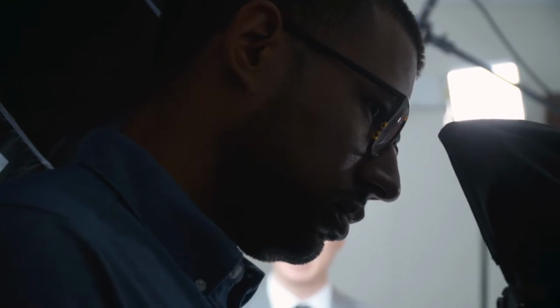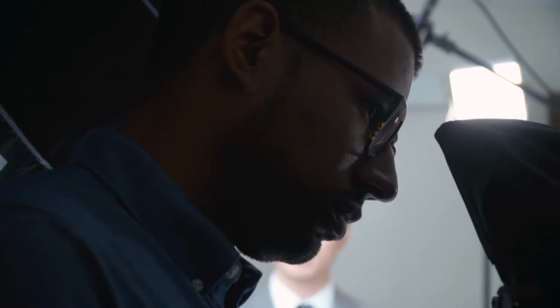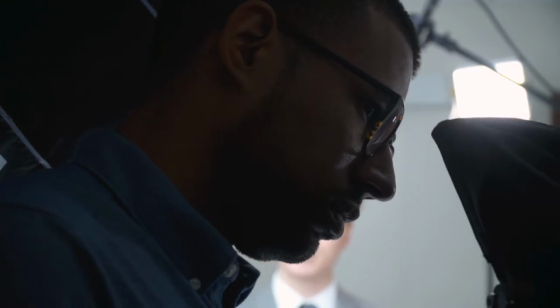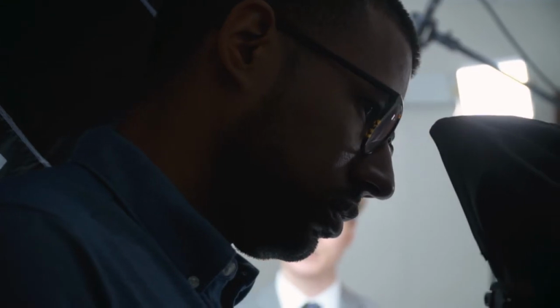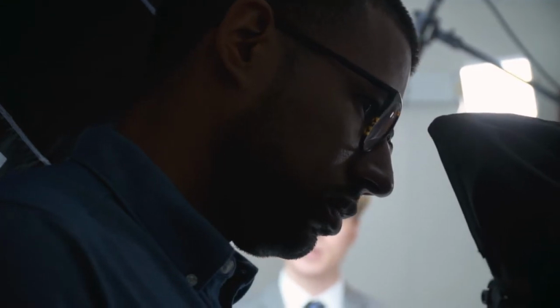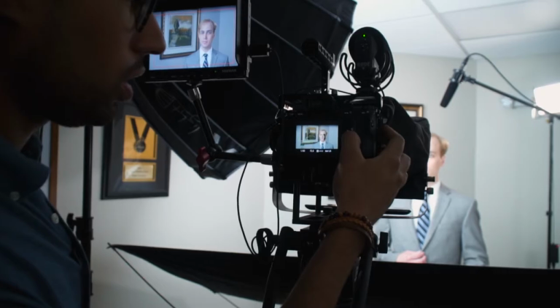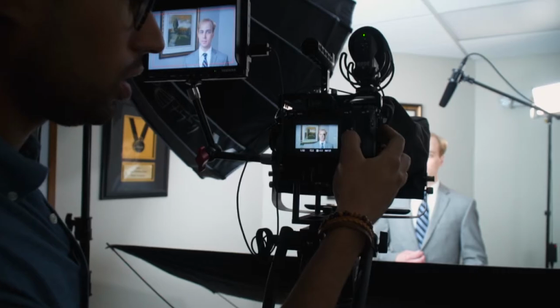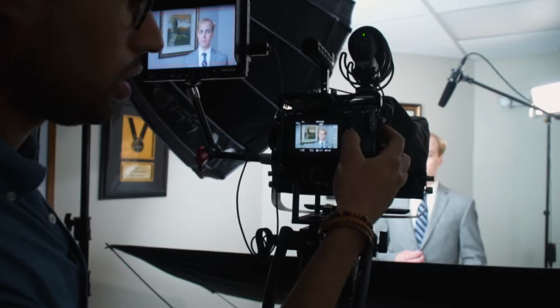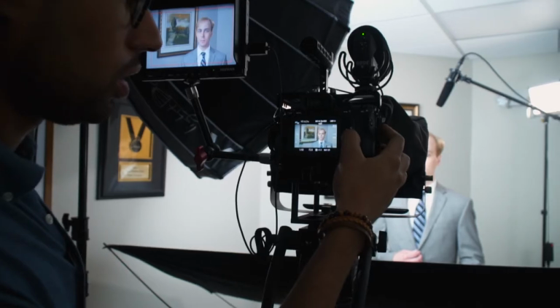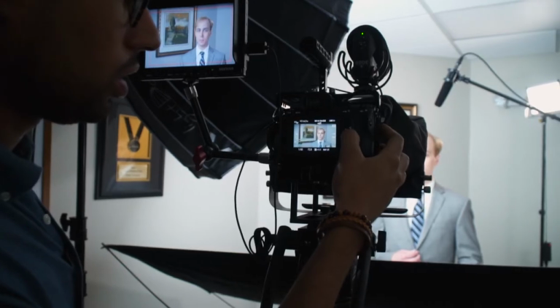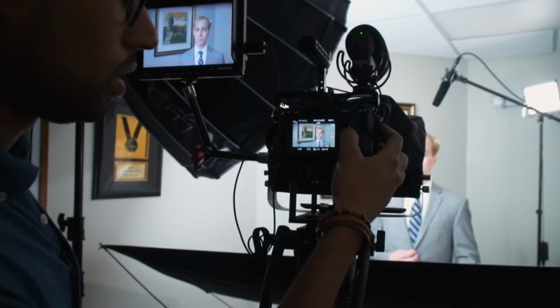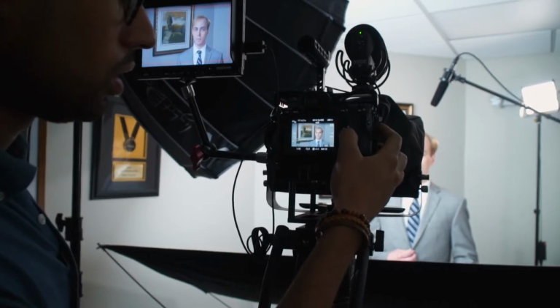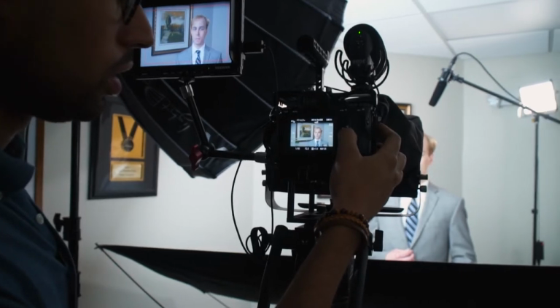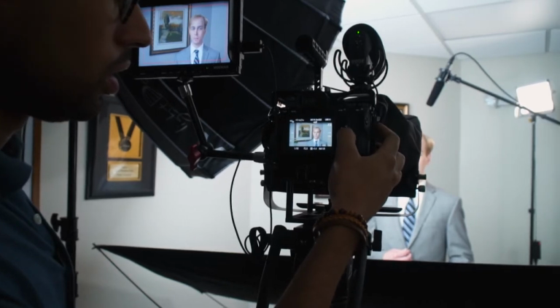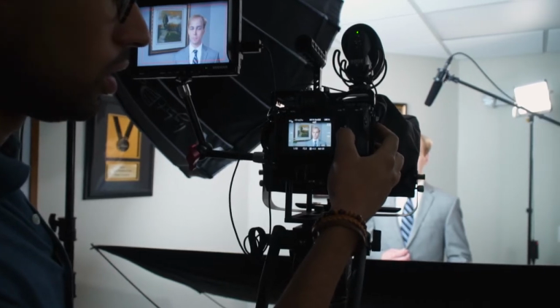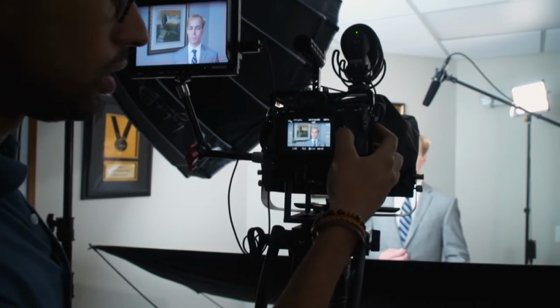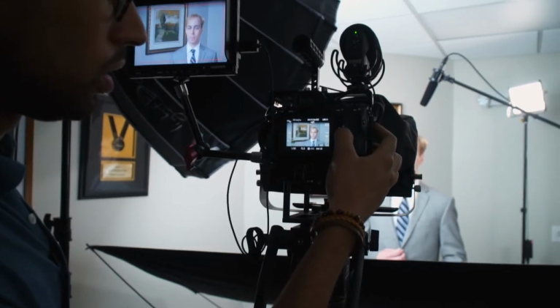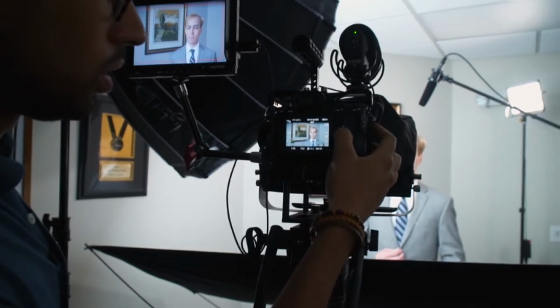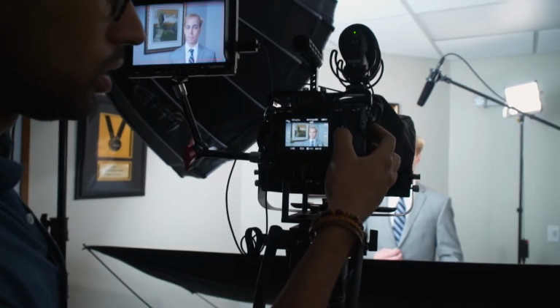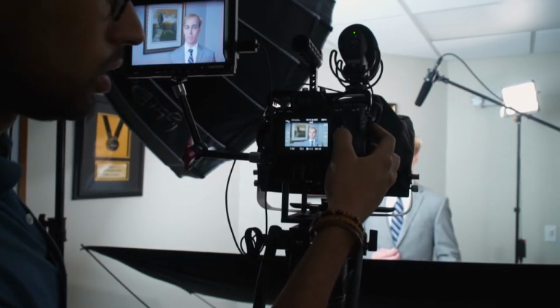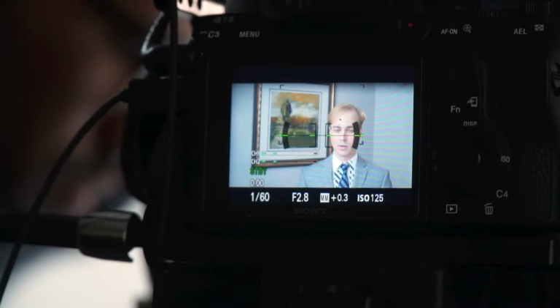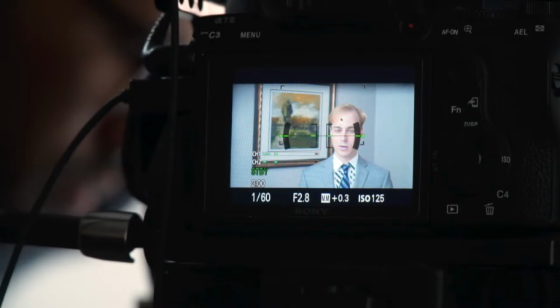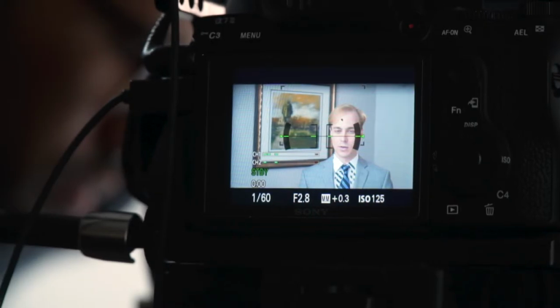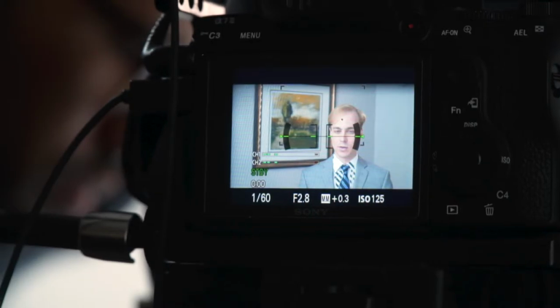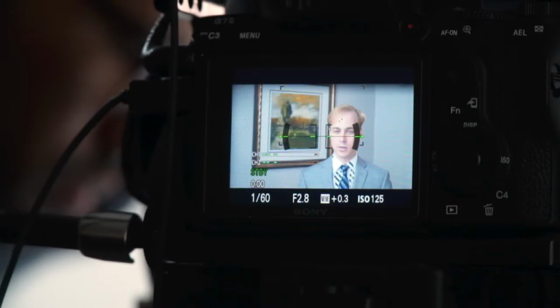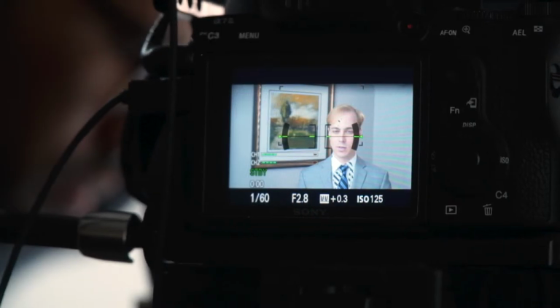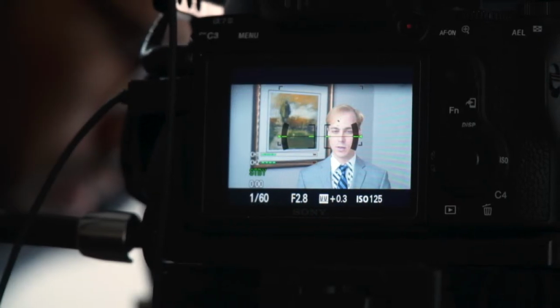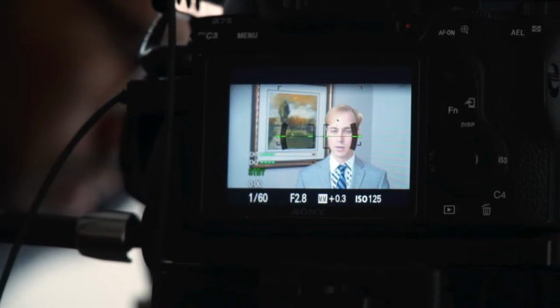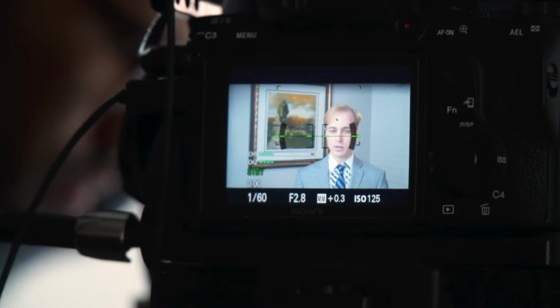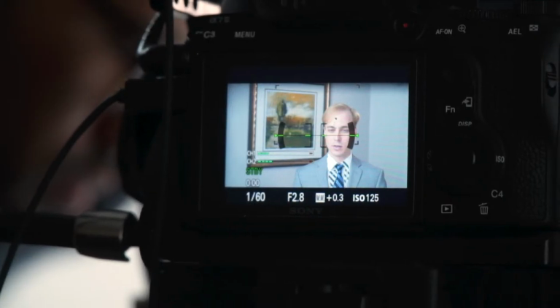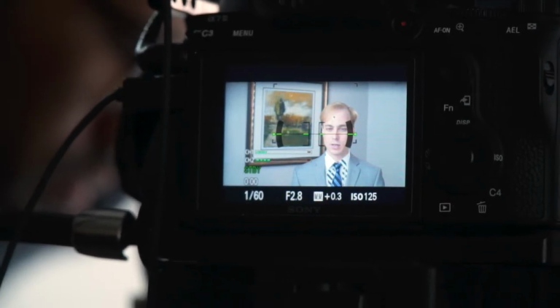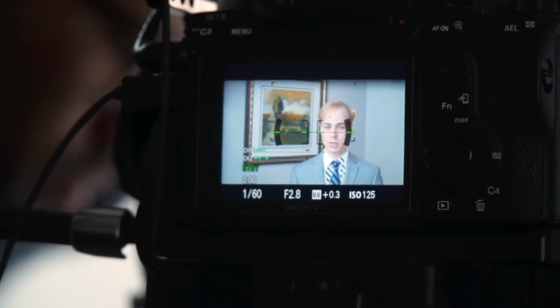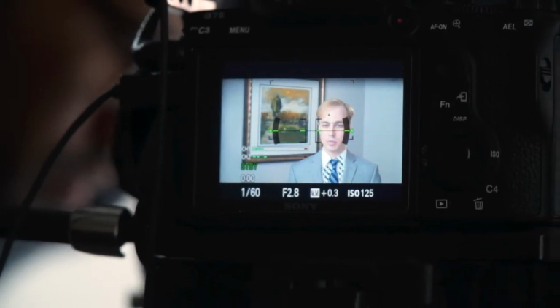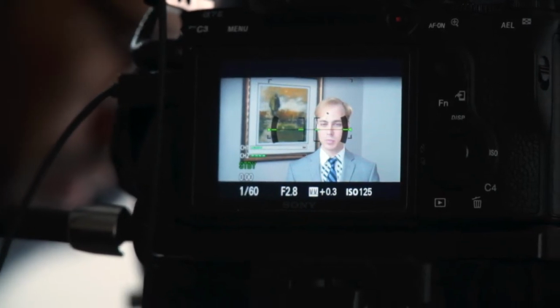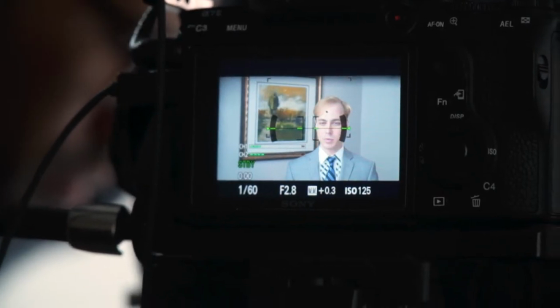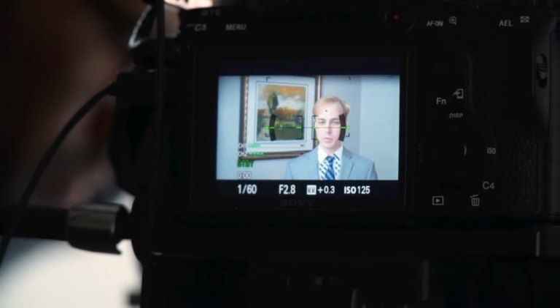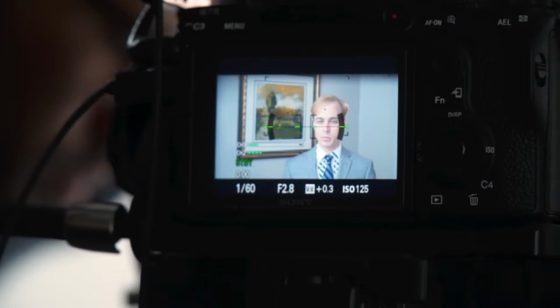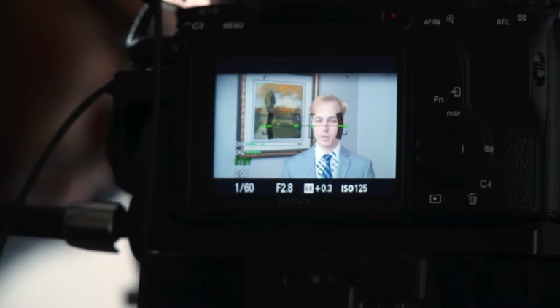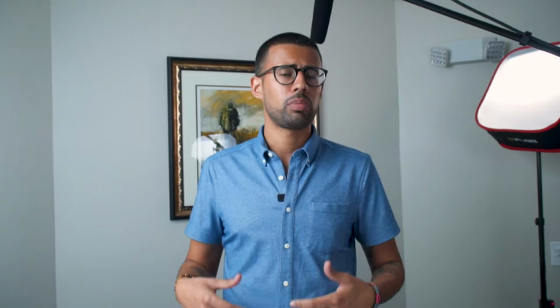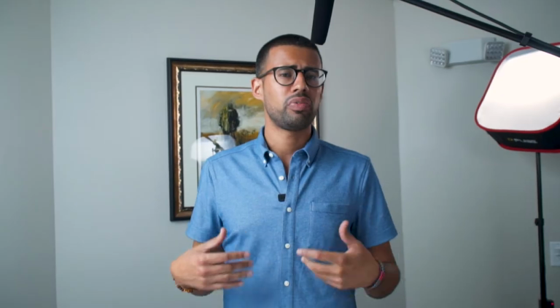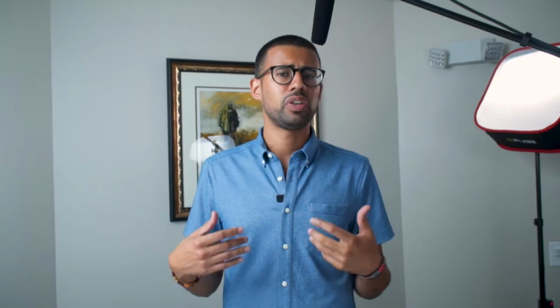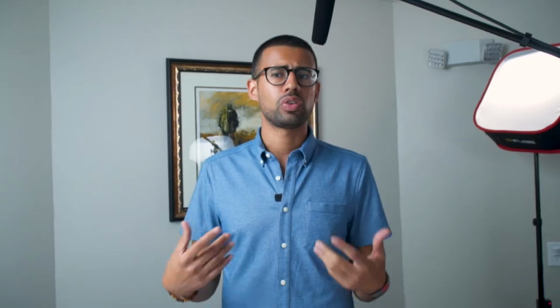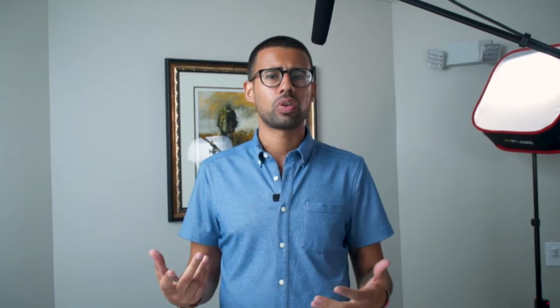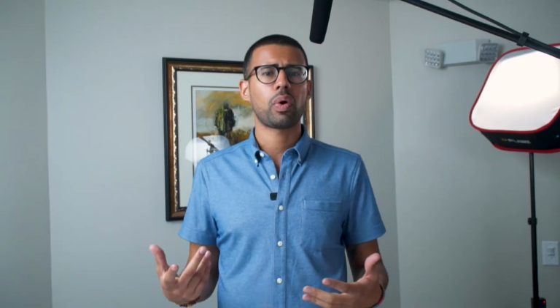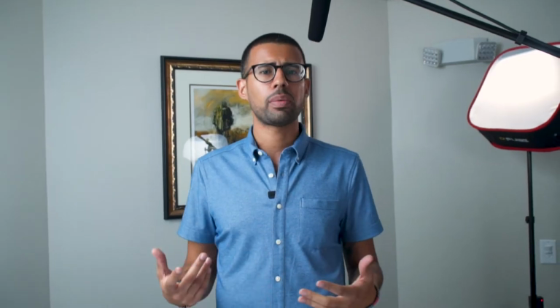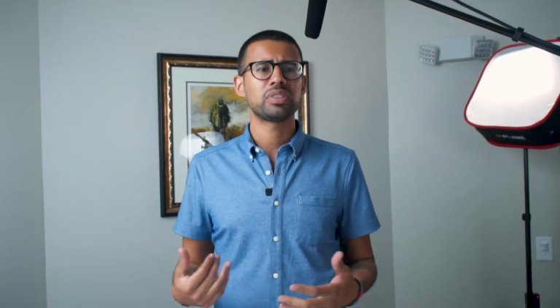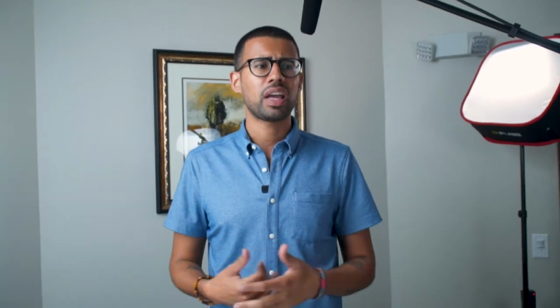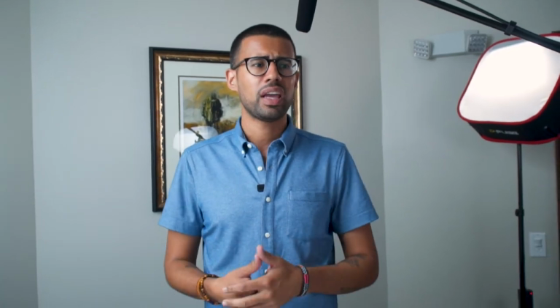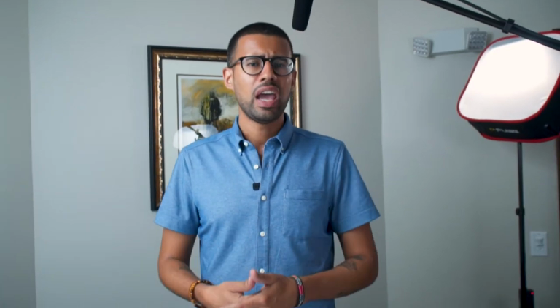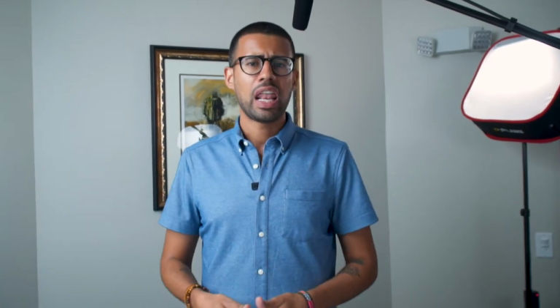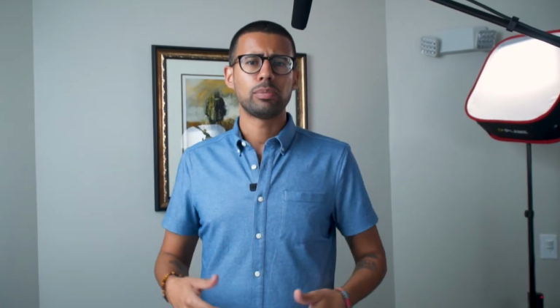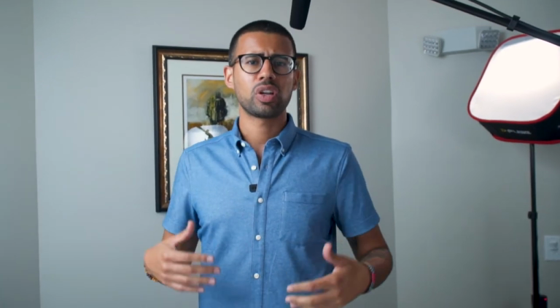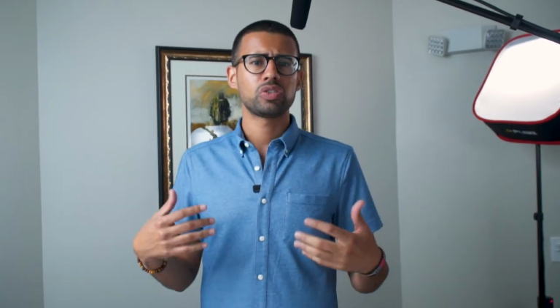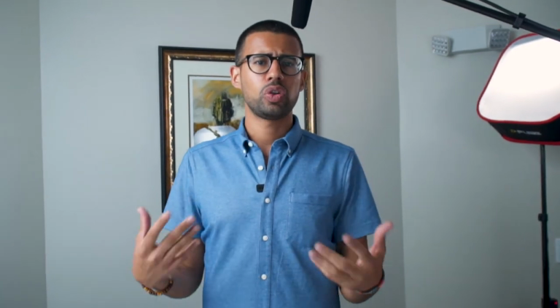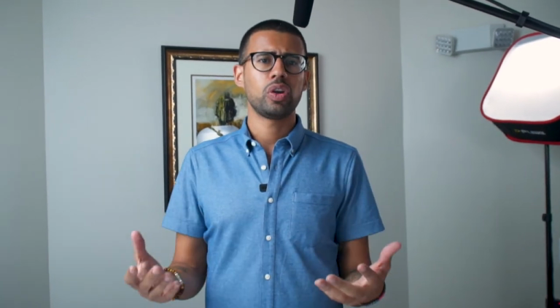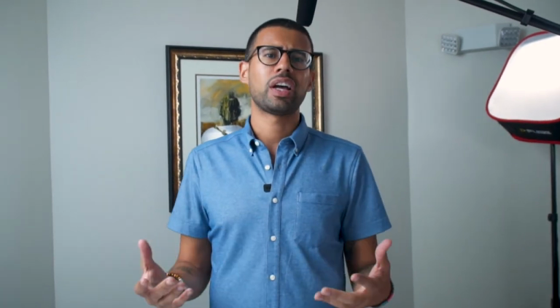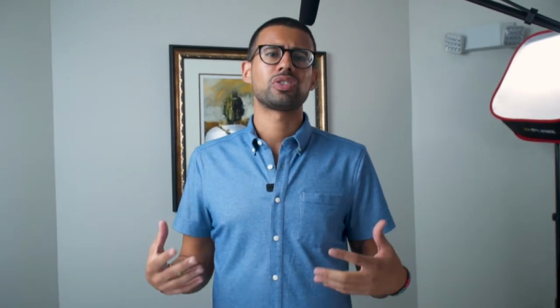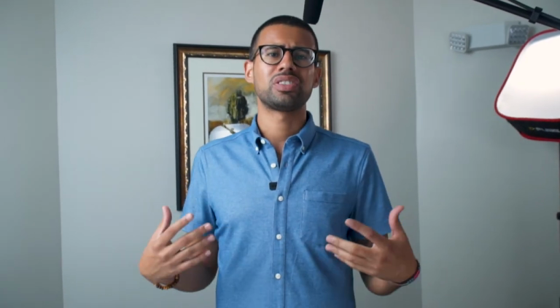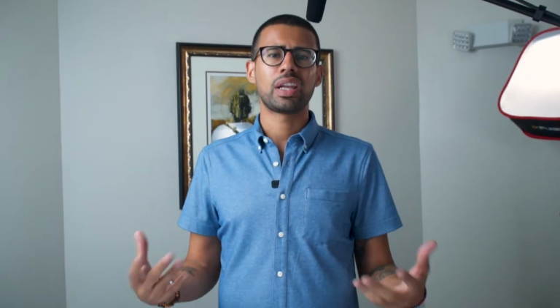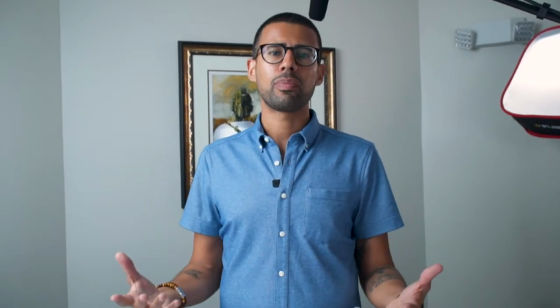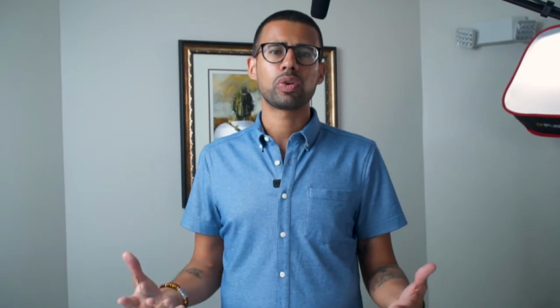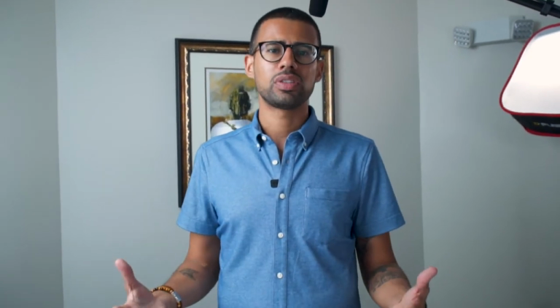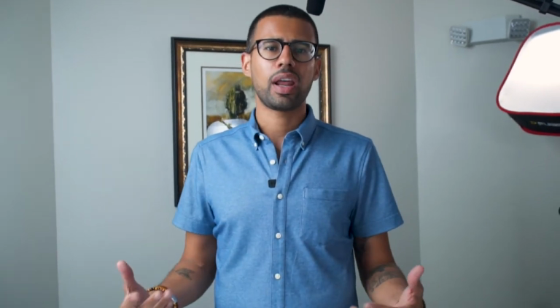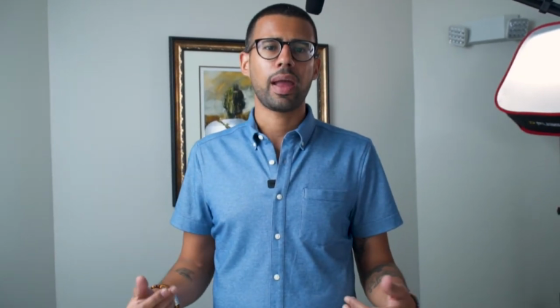Today we are doing a little behind the scenes for a setup that we did for interviews for a client. We're going to be featuring the website, and I'm just going to show you guys our setup for today.